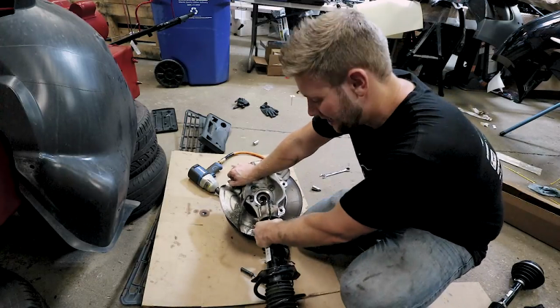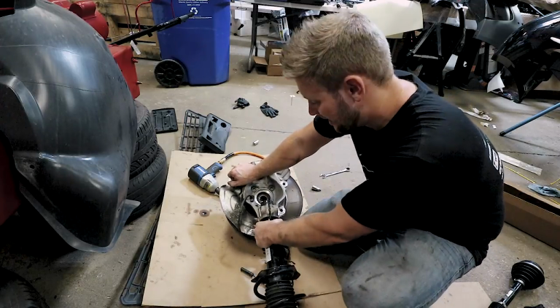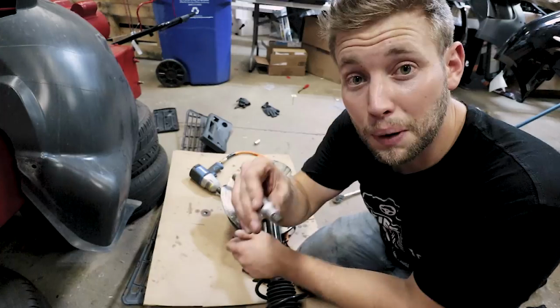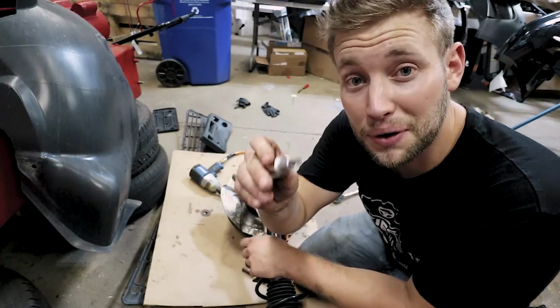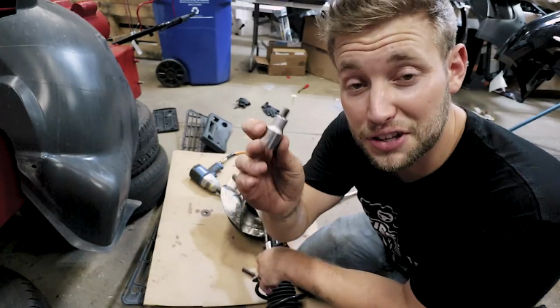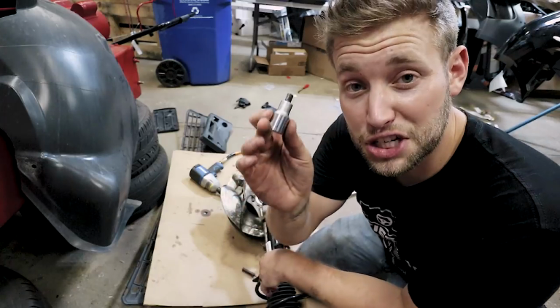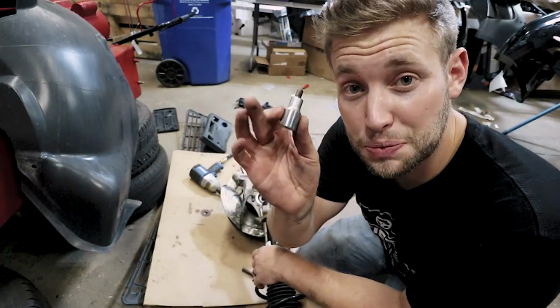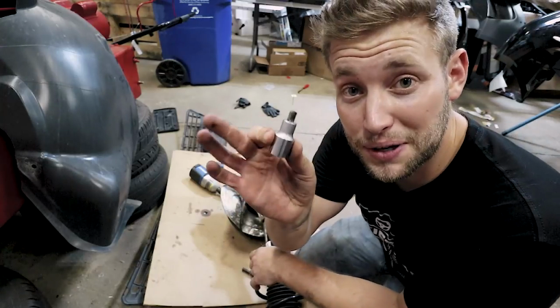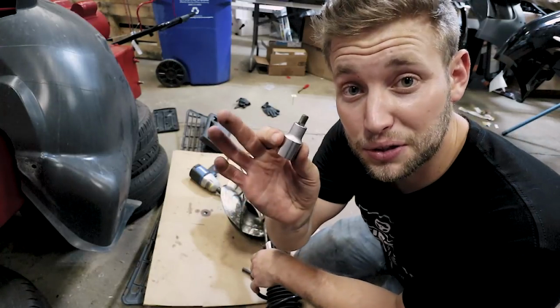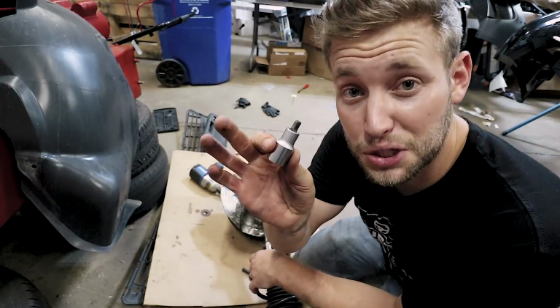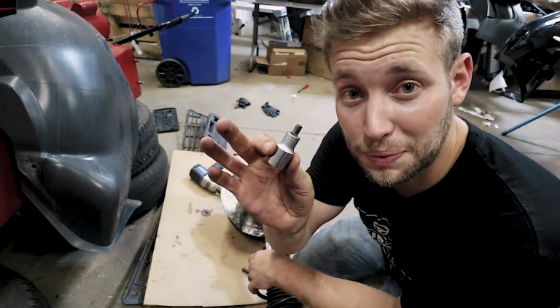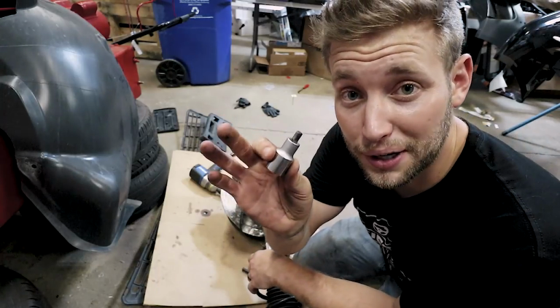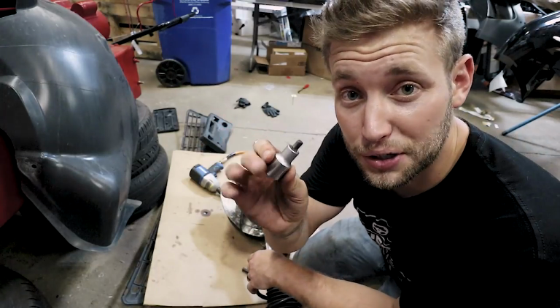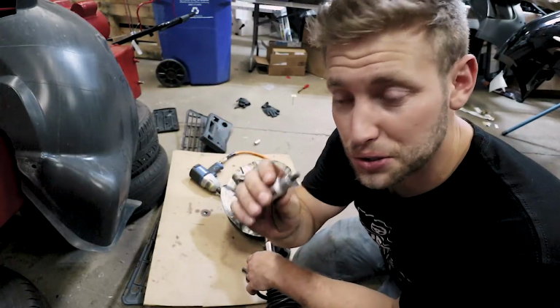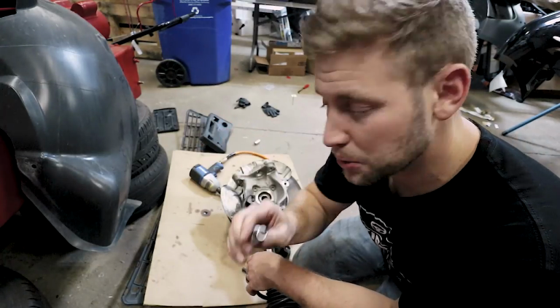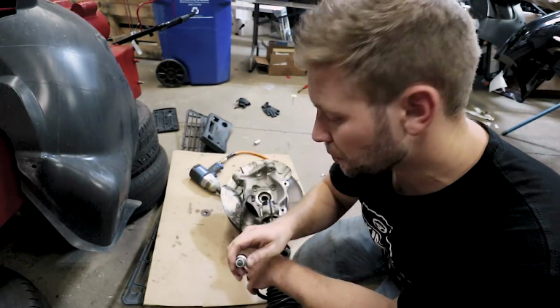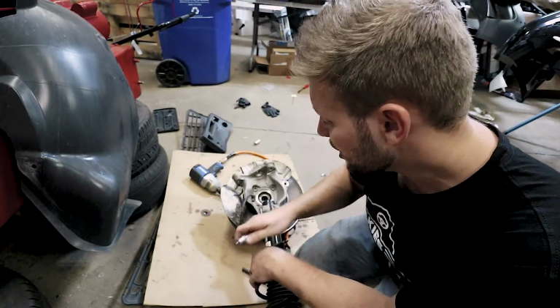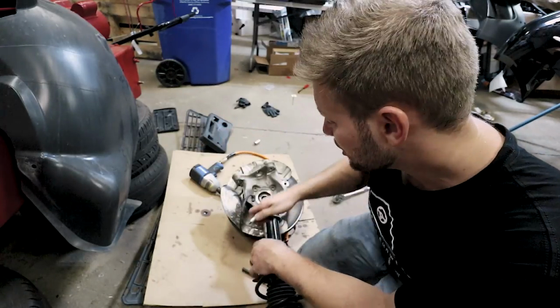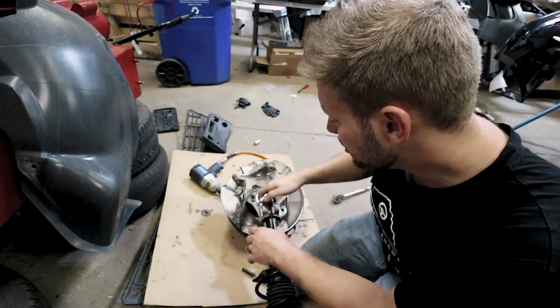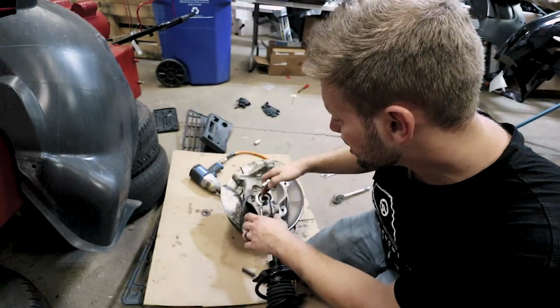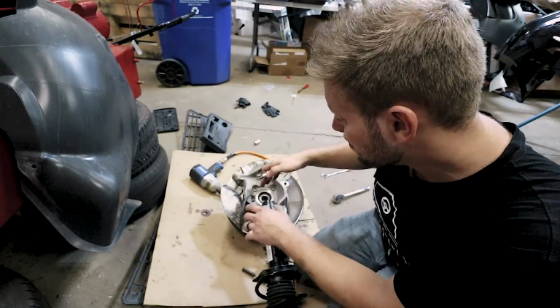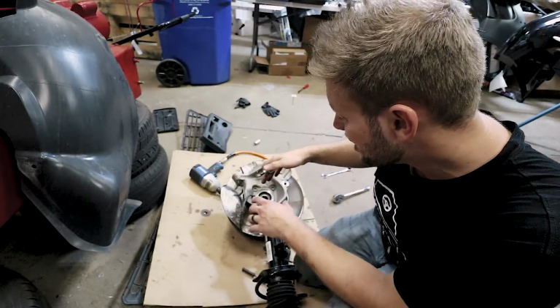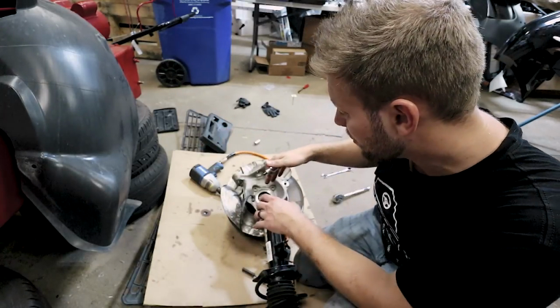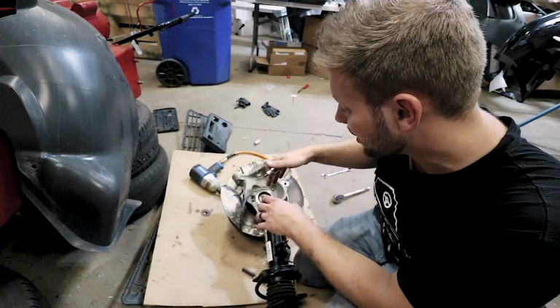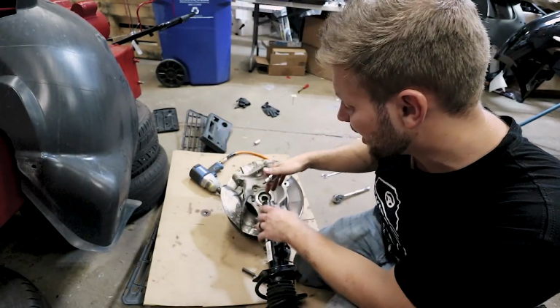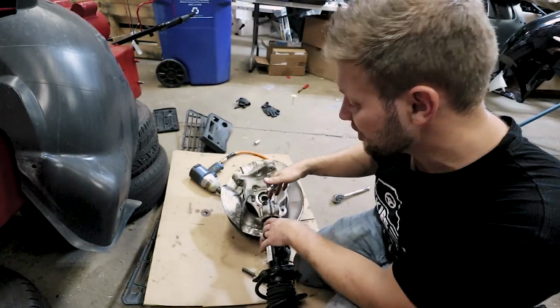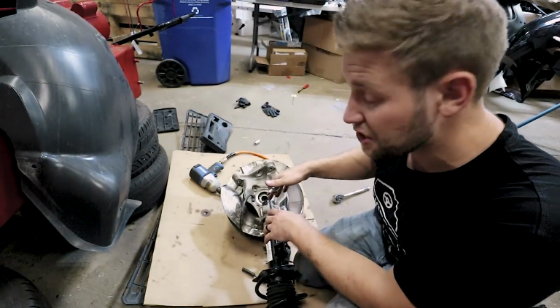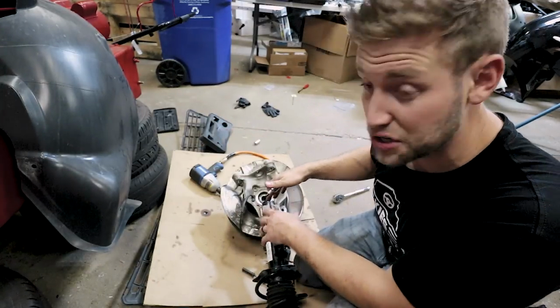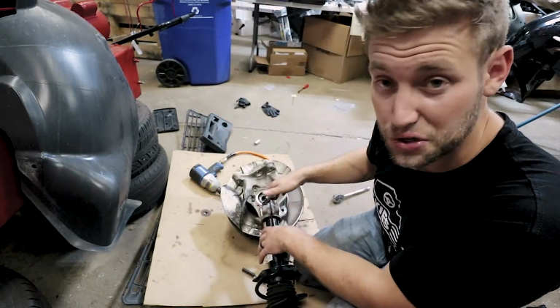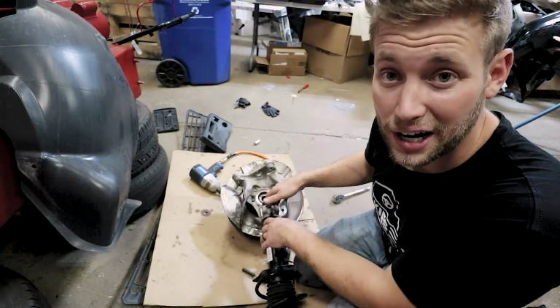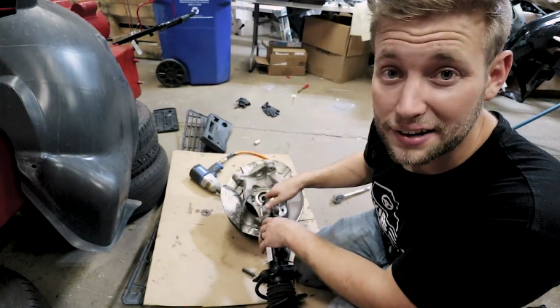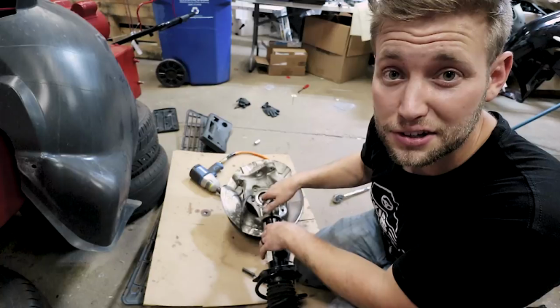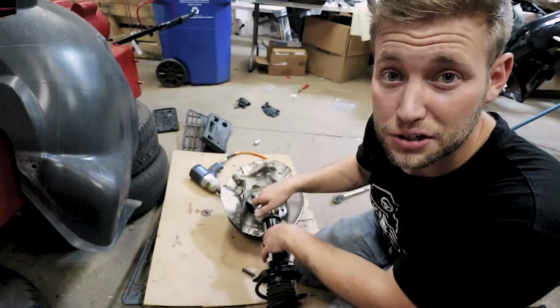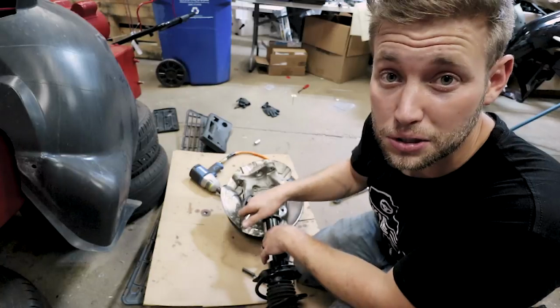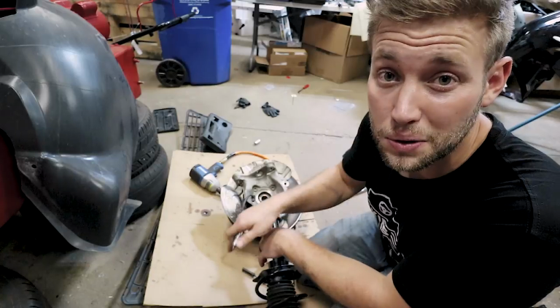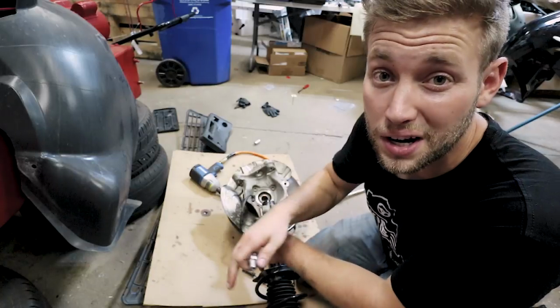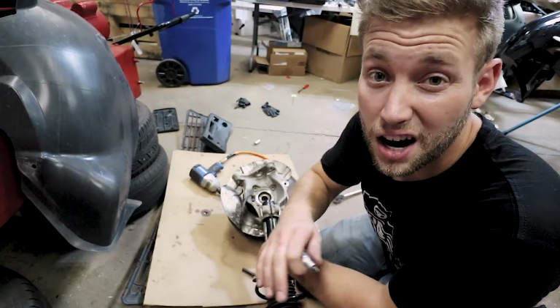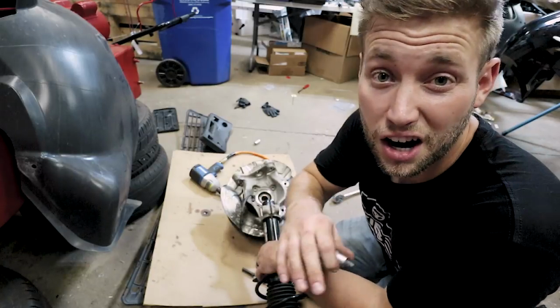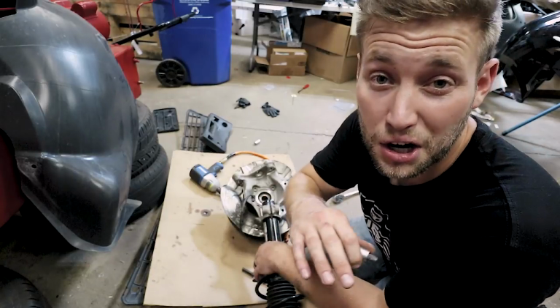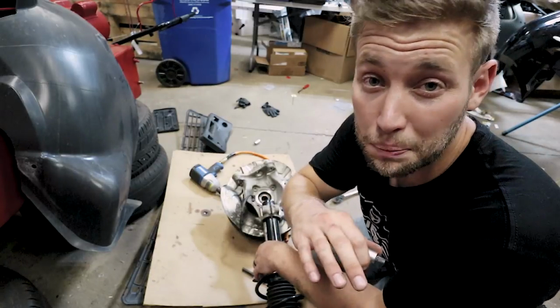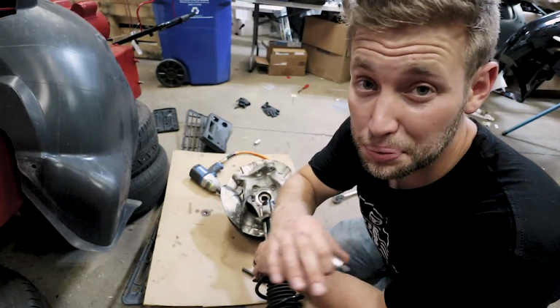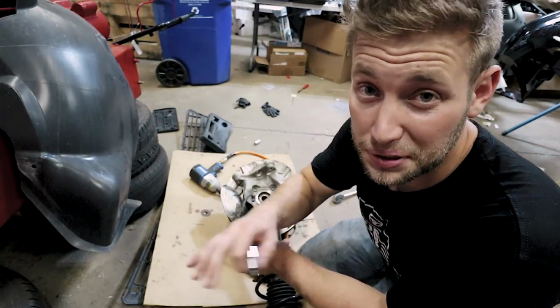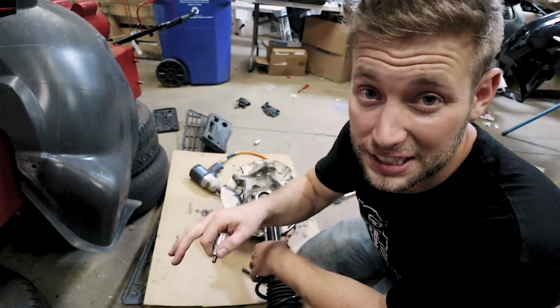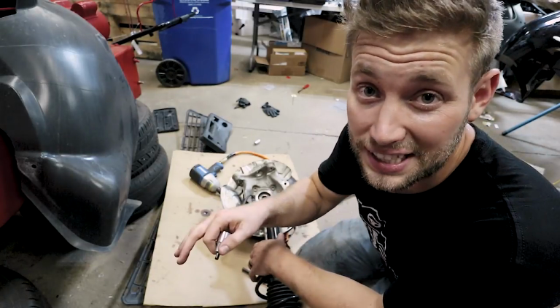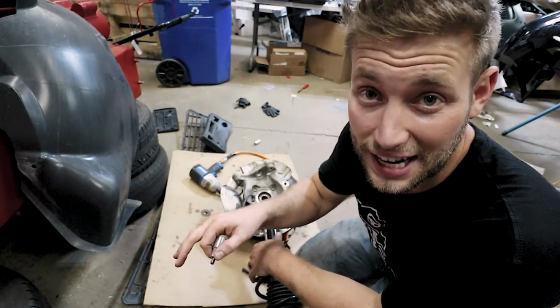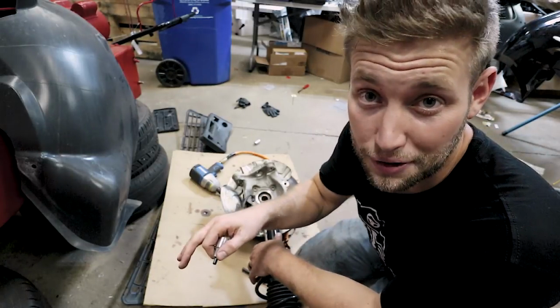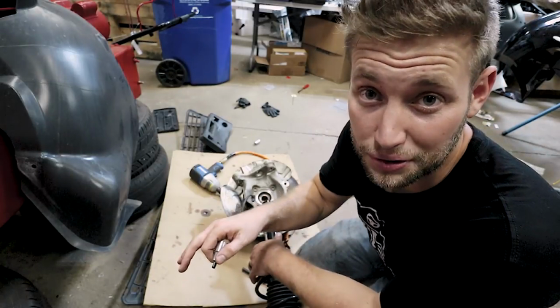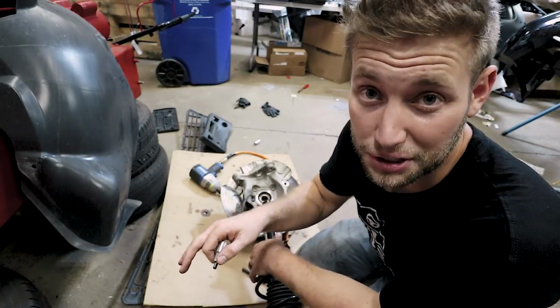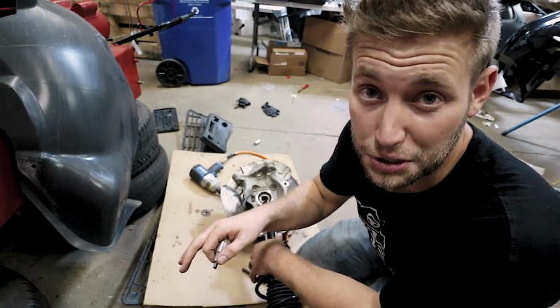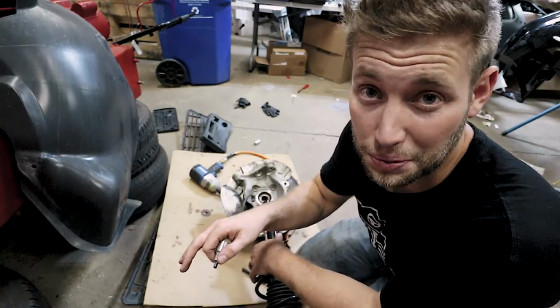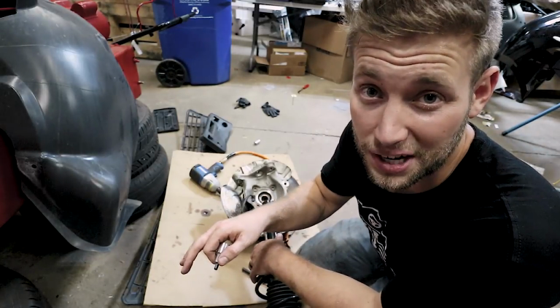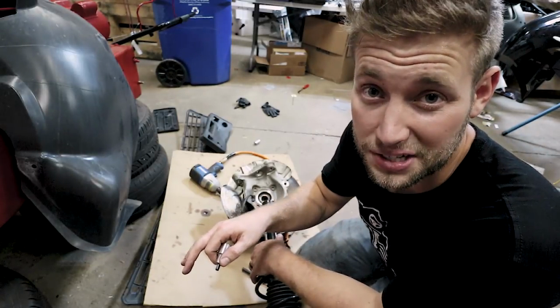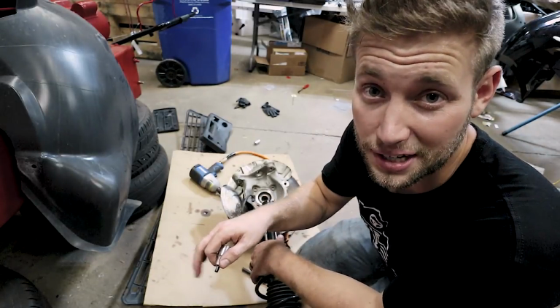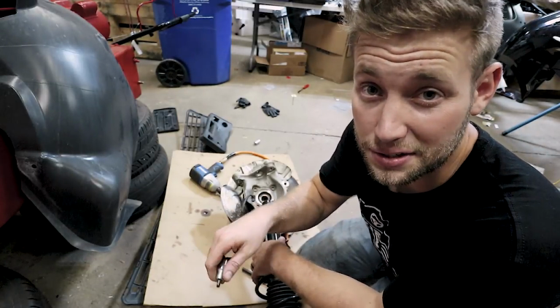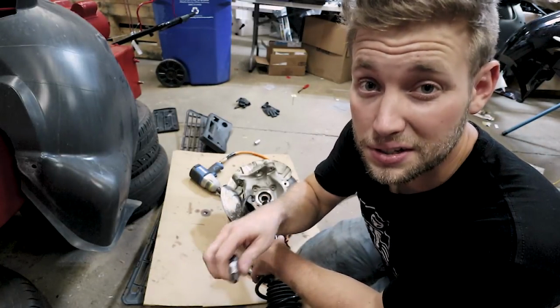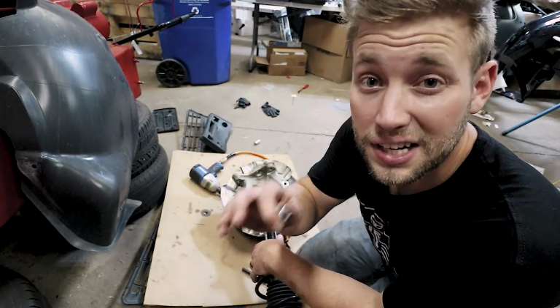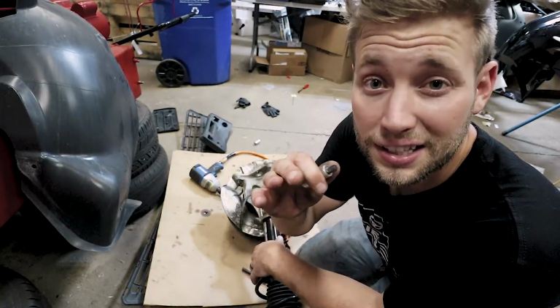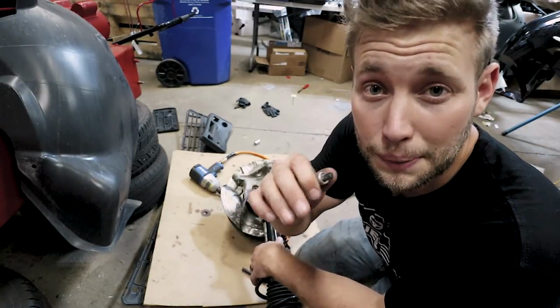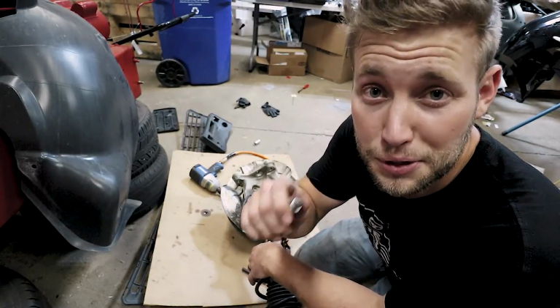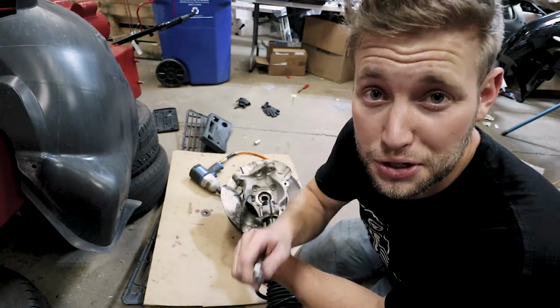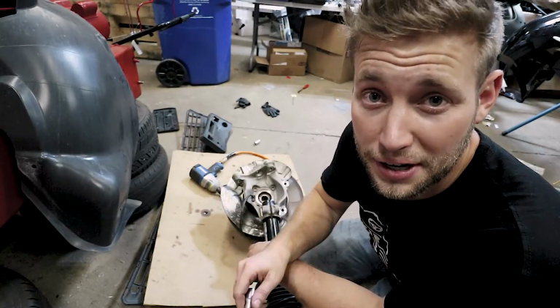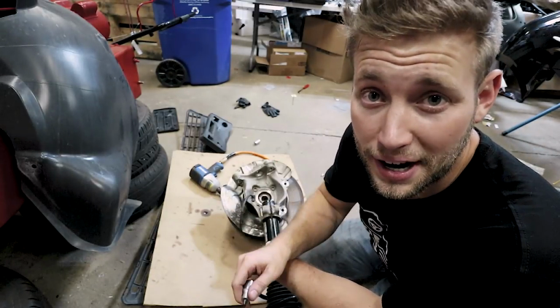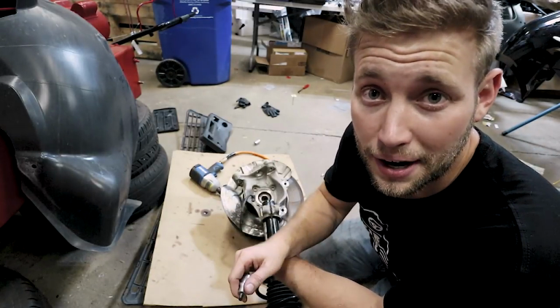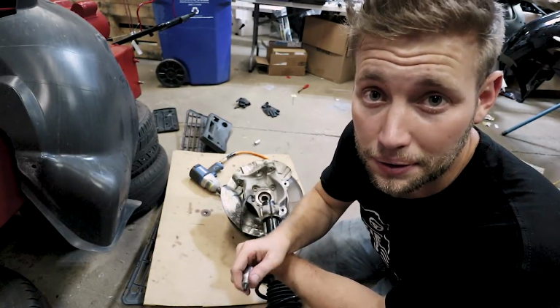But with a spindle spreader tool you can make what I just tried to do a completely effortless process. Let me show you how.